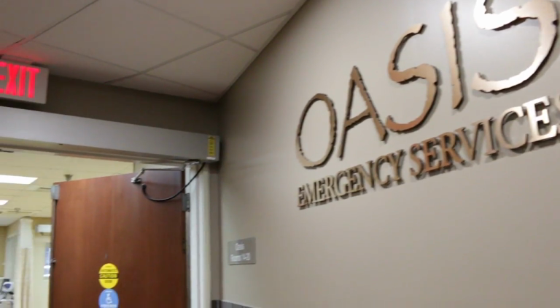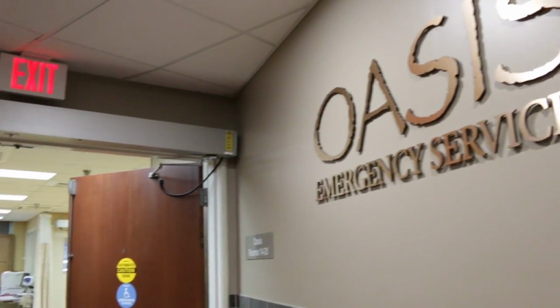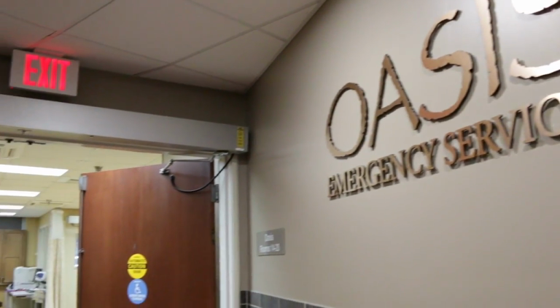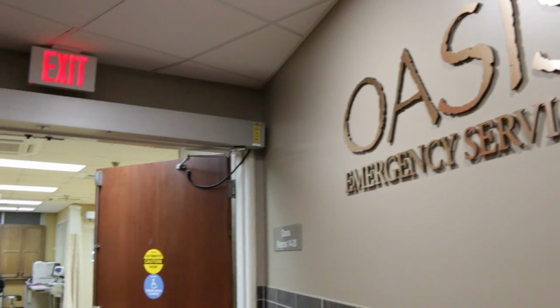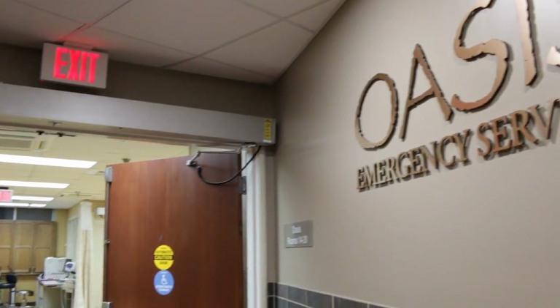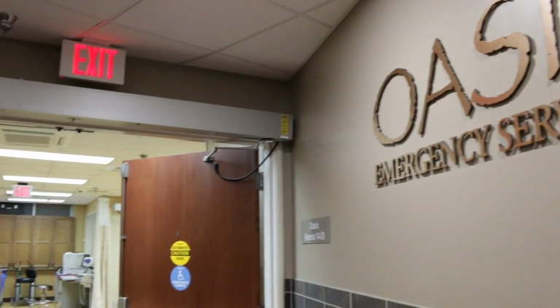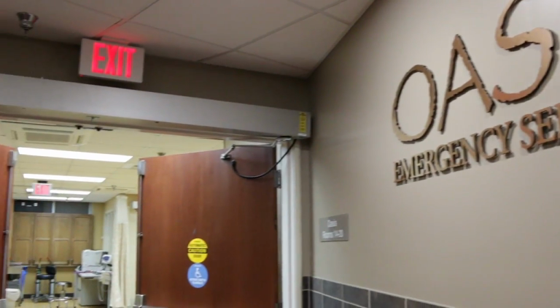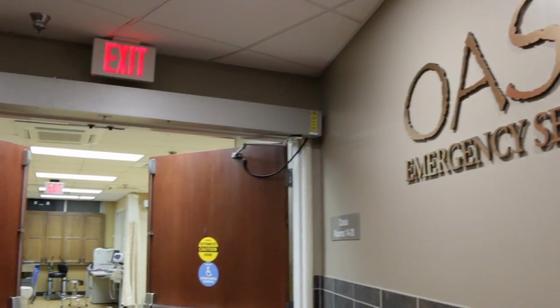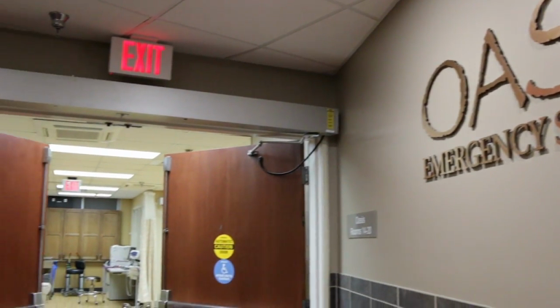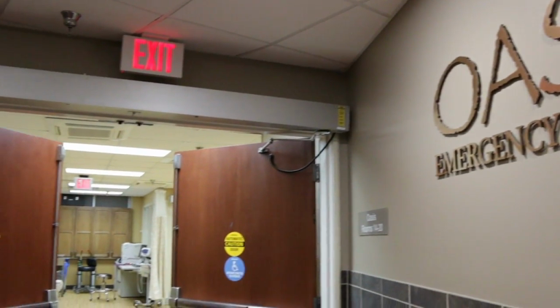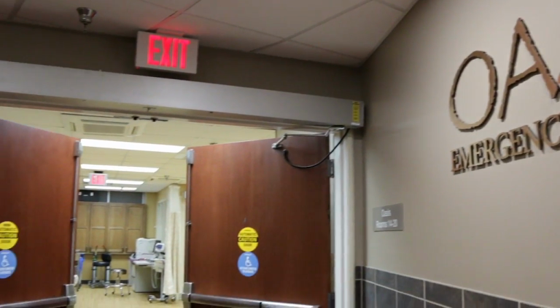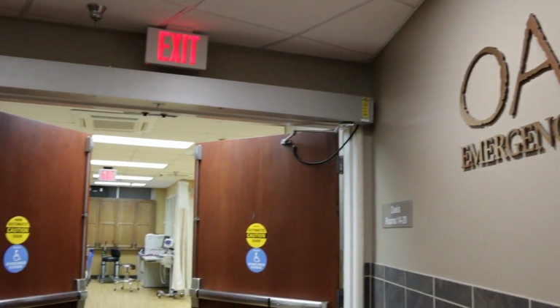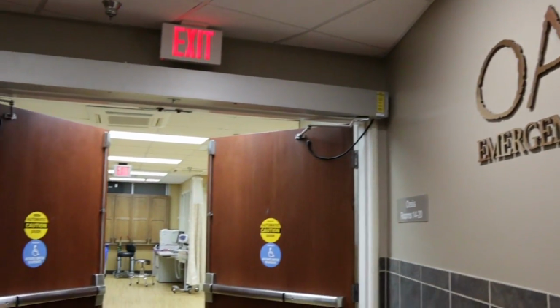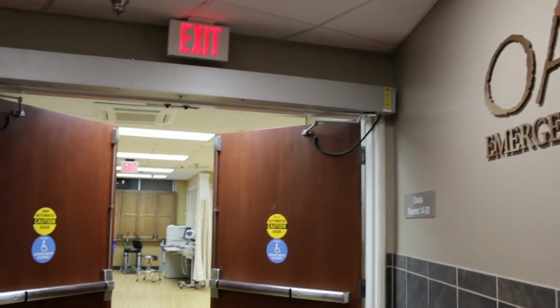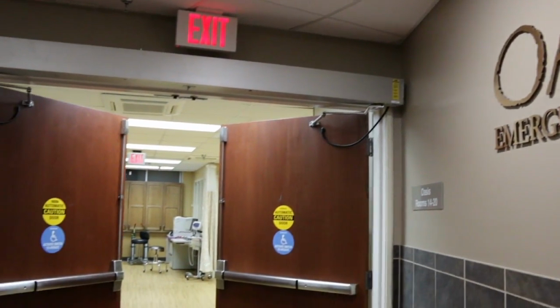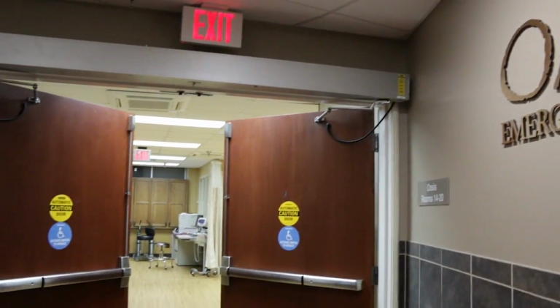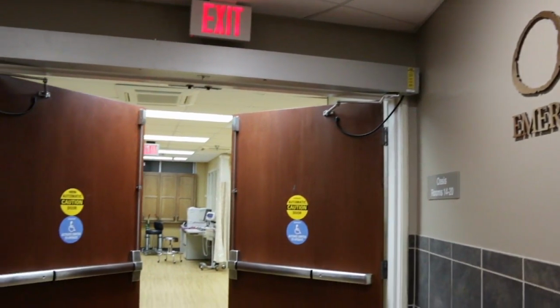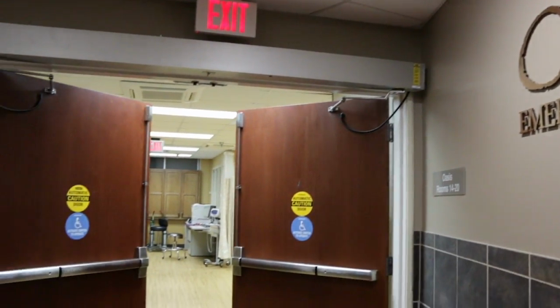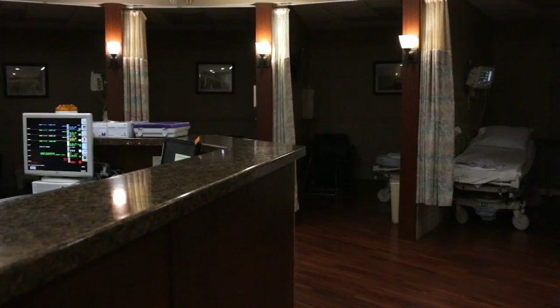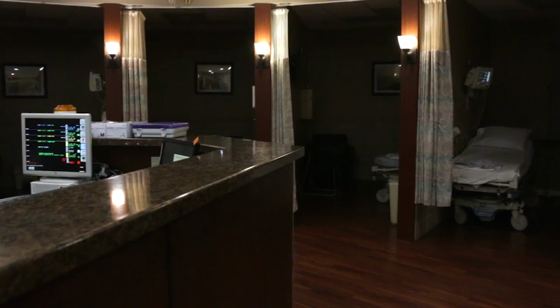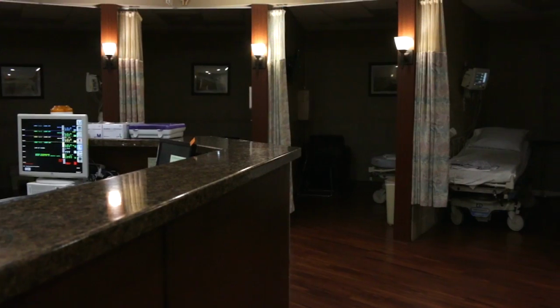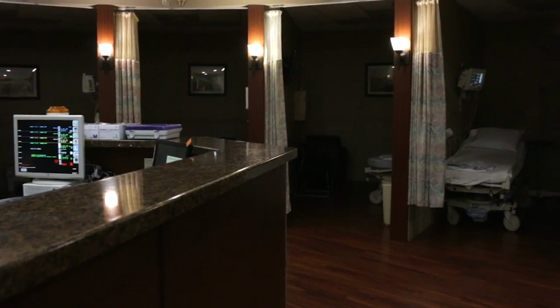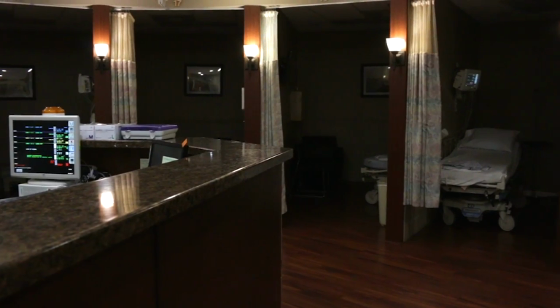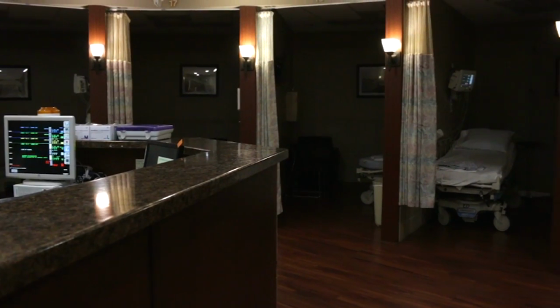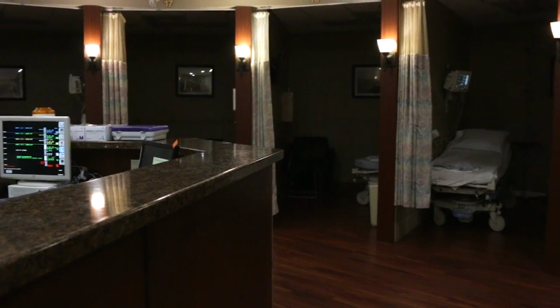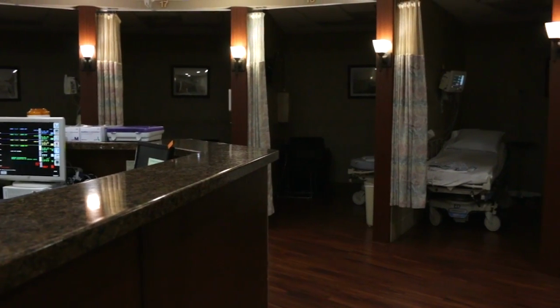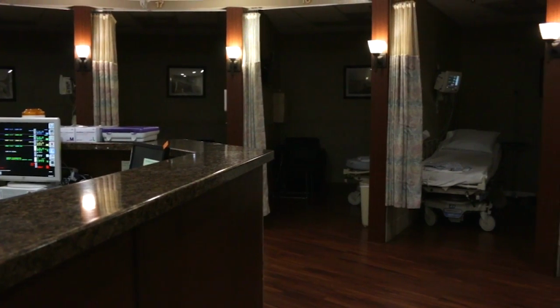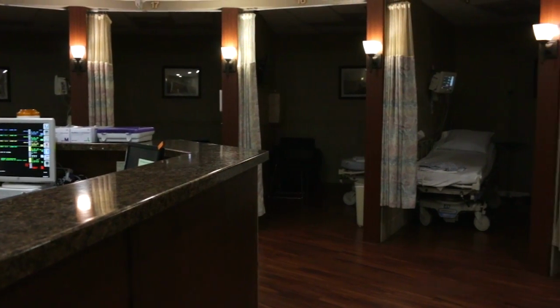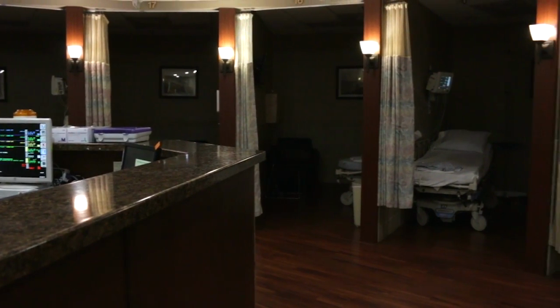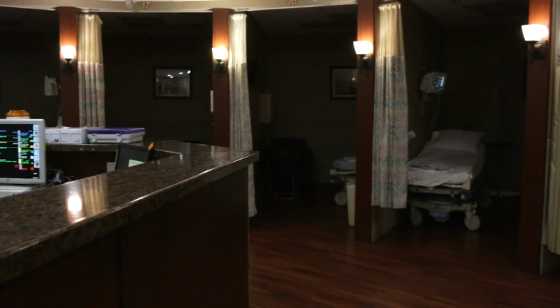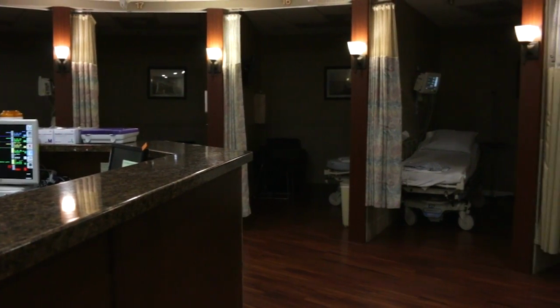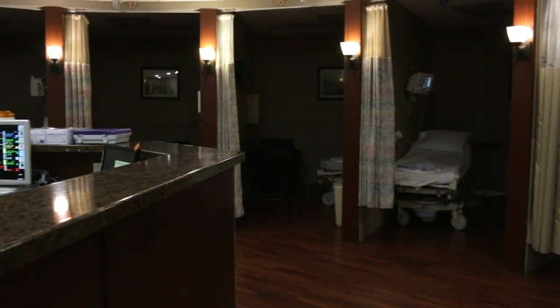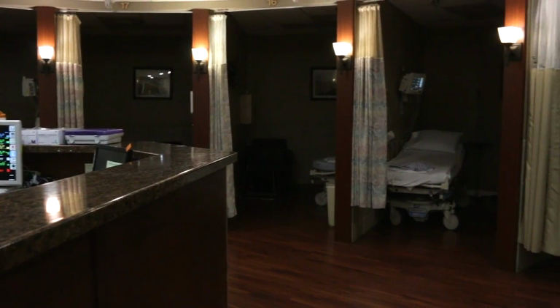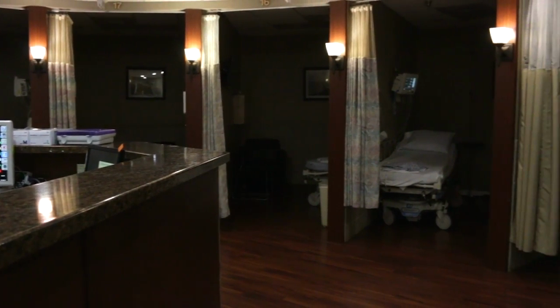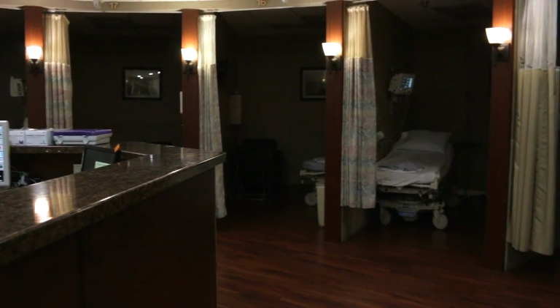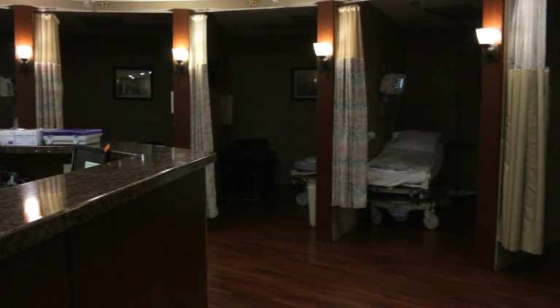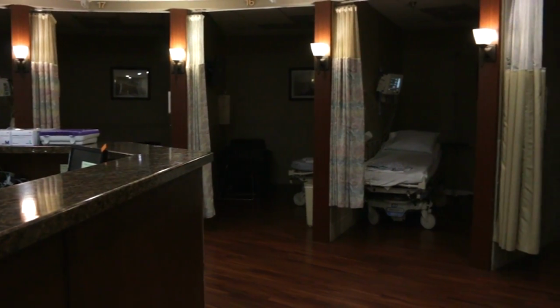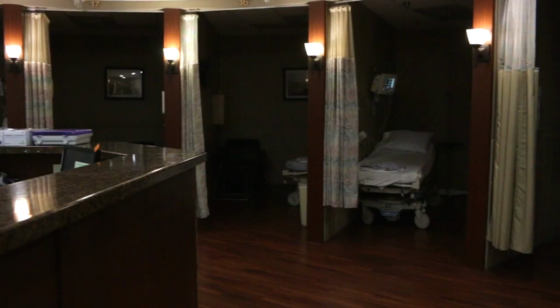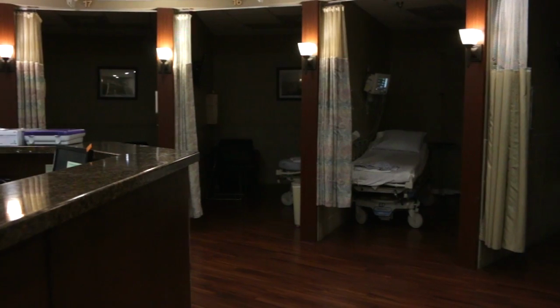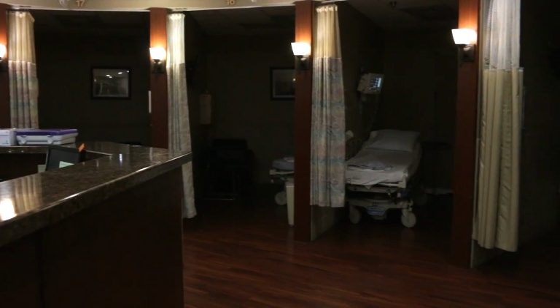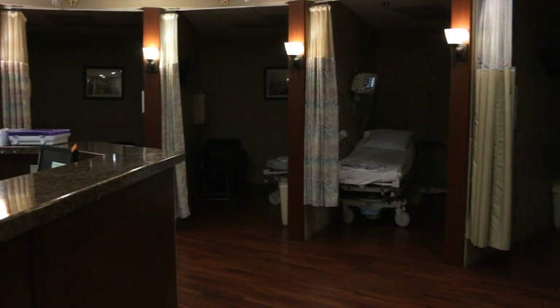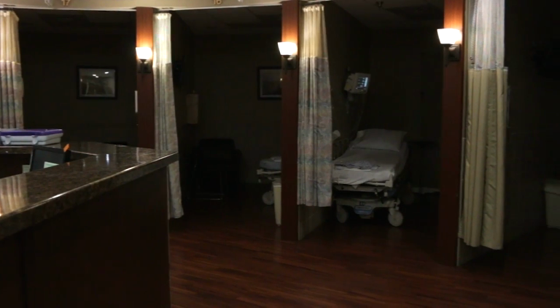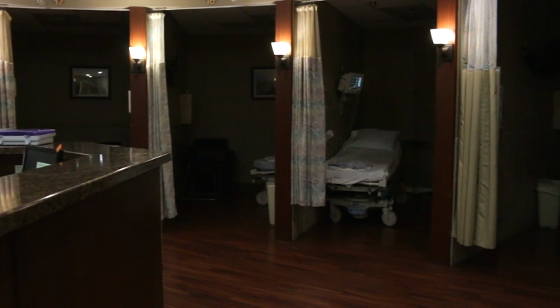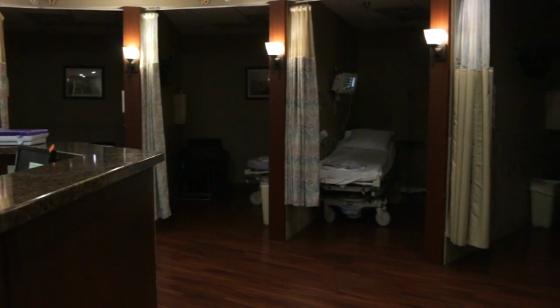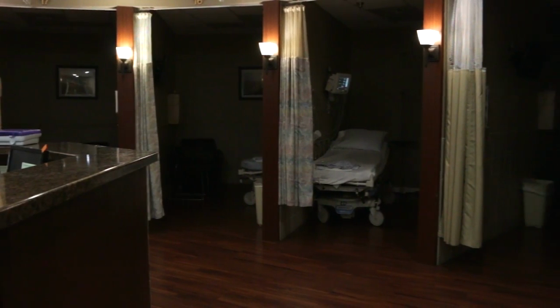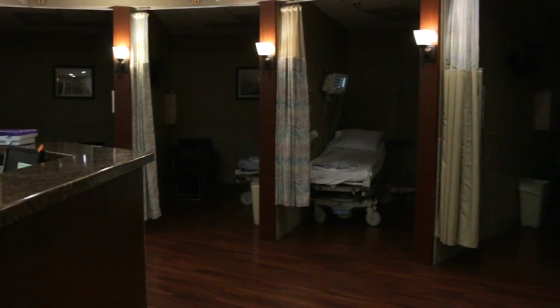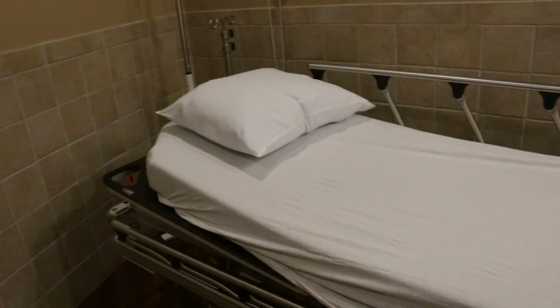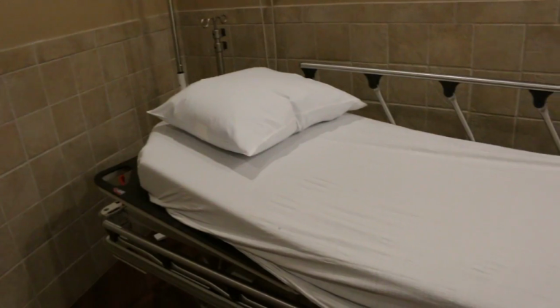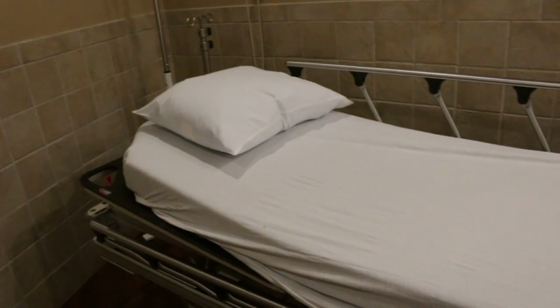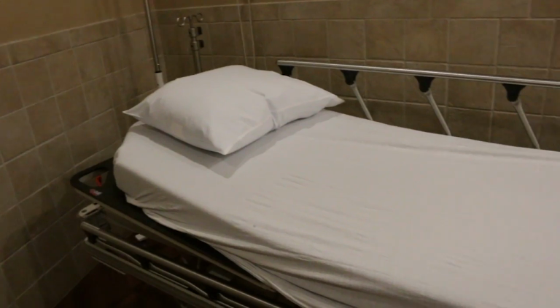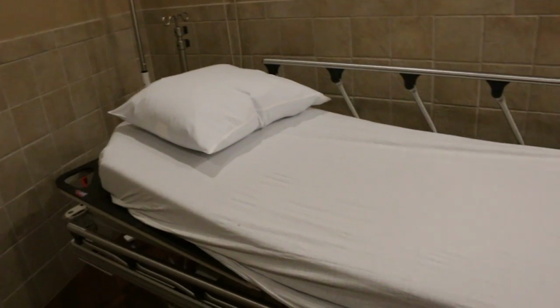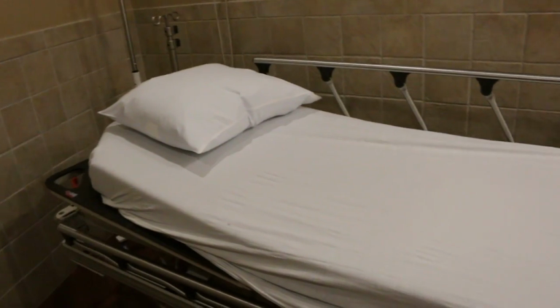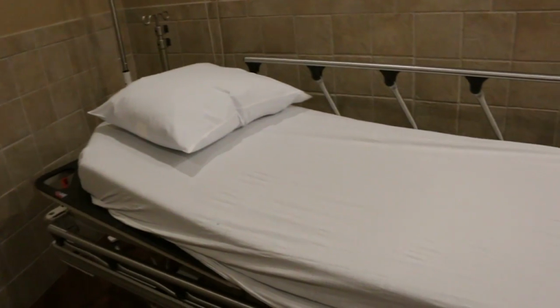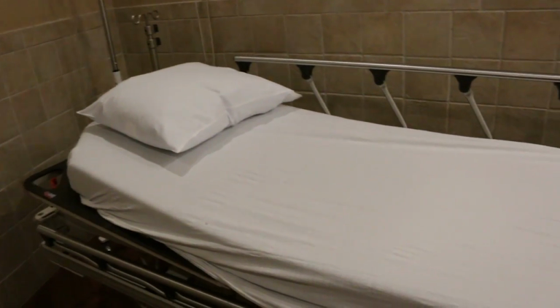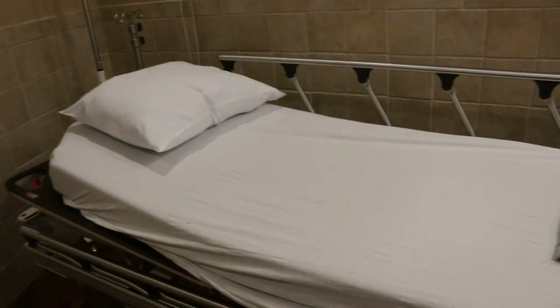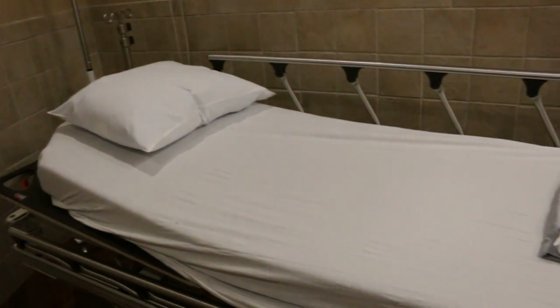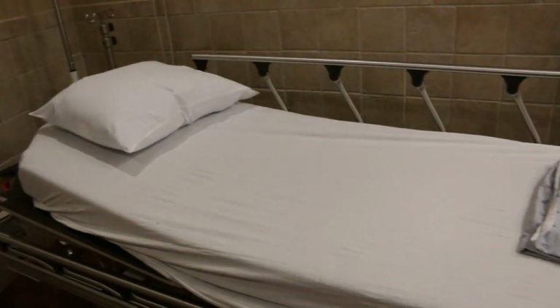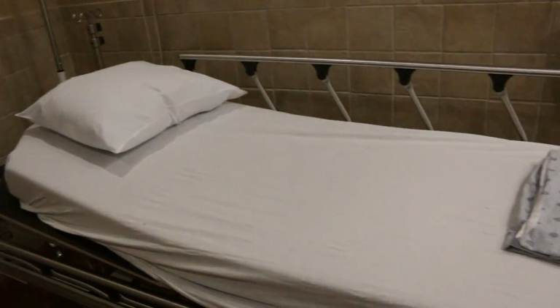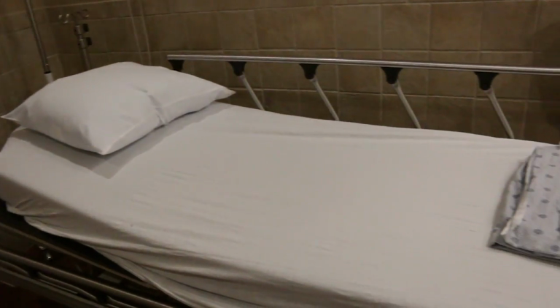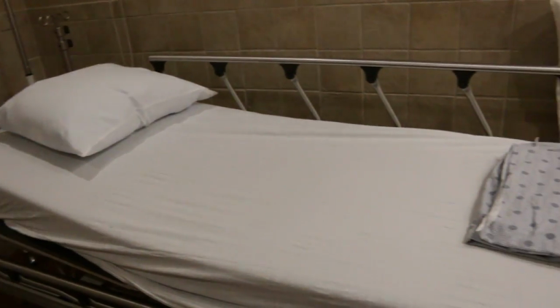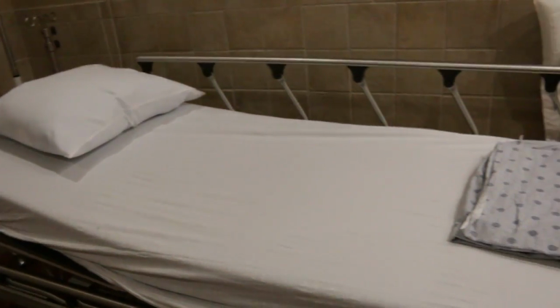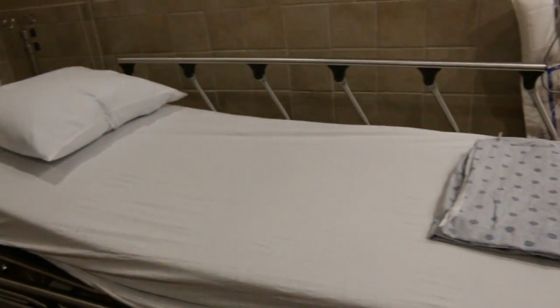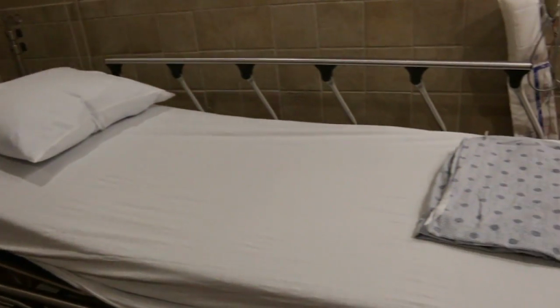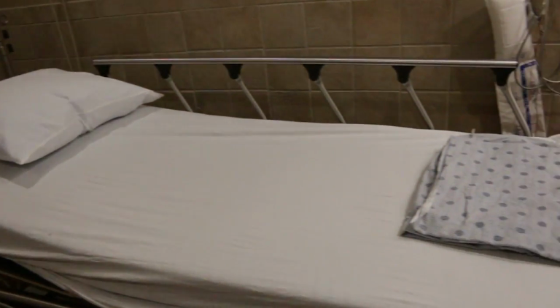The OASIS is a seven-bed unit attached to our Emergency Department here, where we cater to the needs of the older adult.